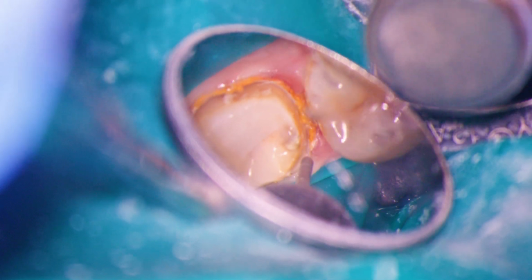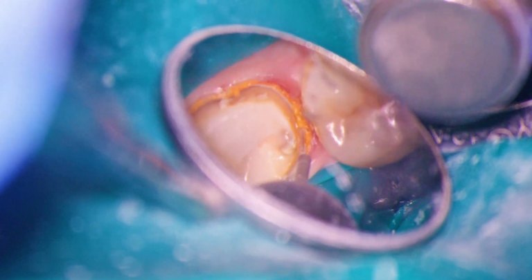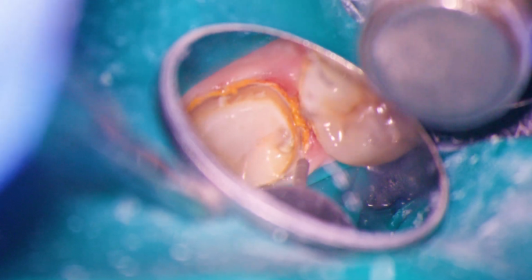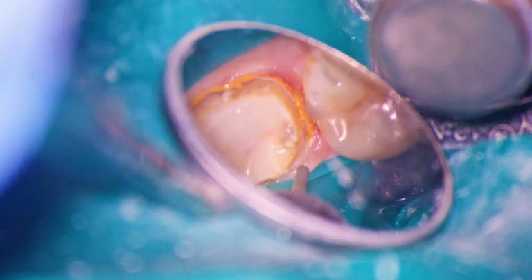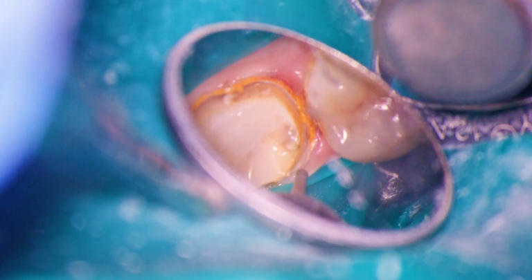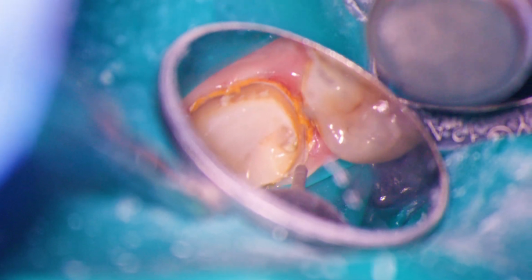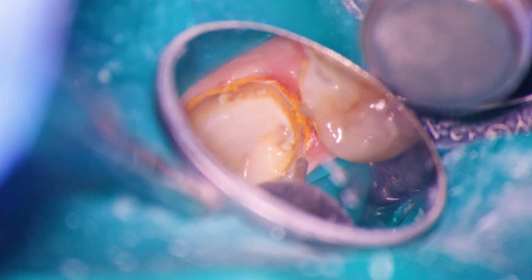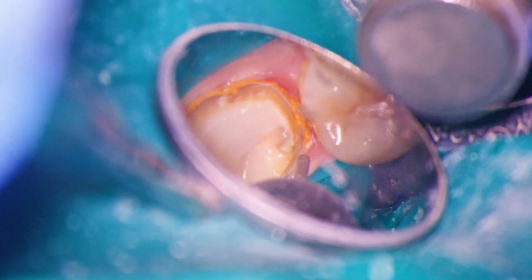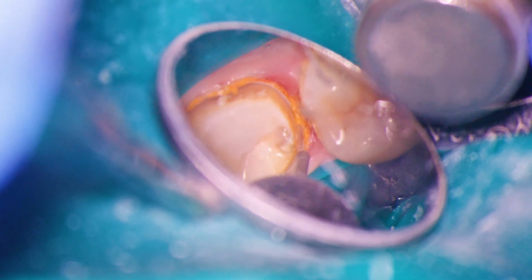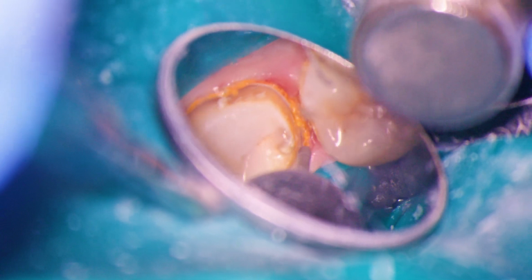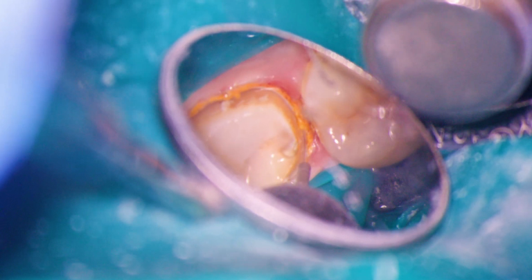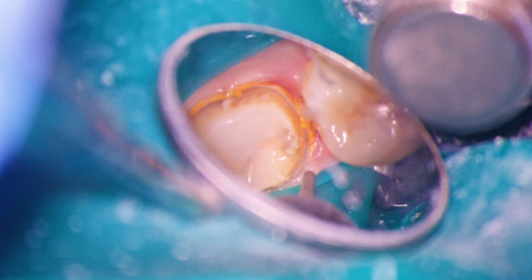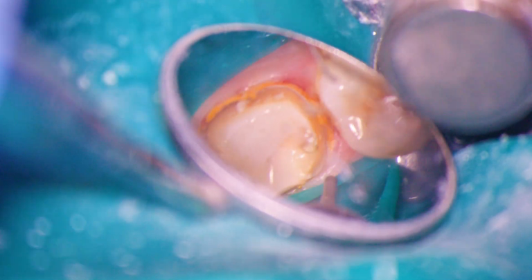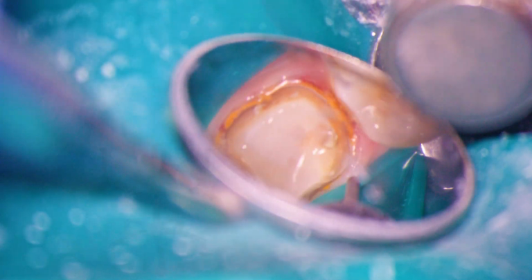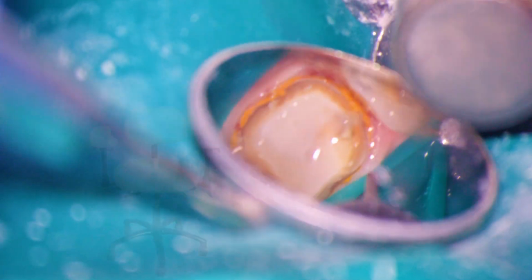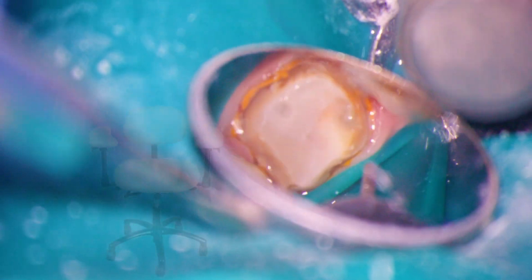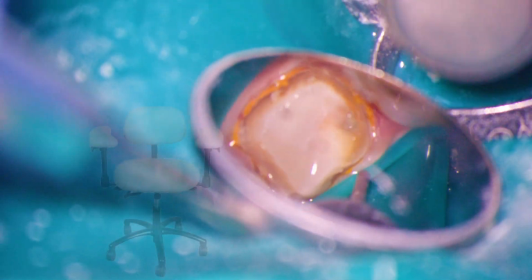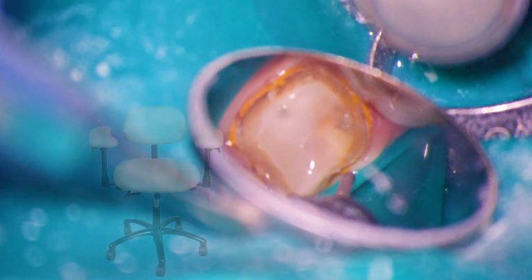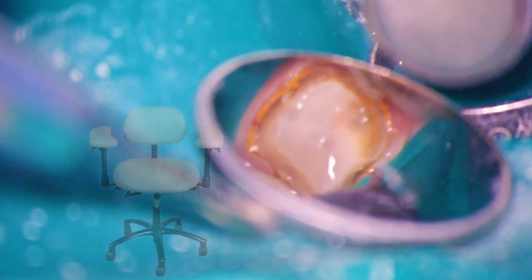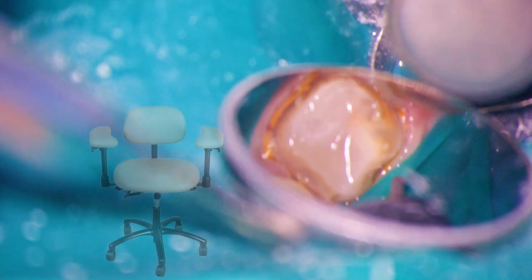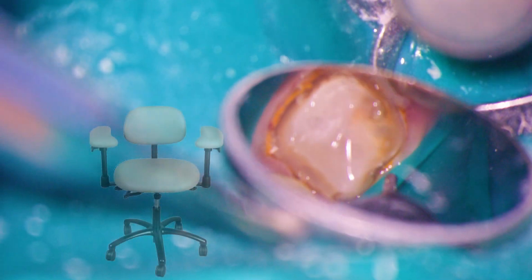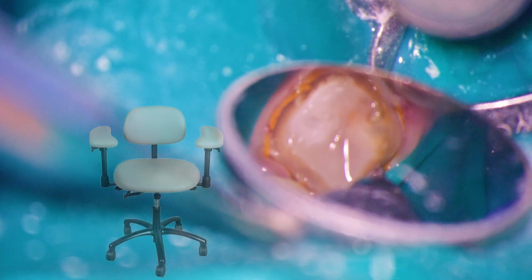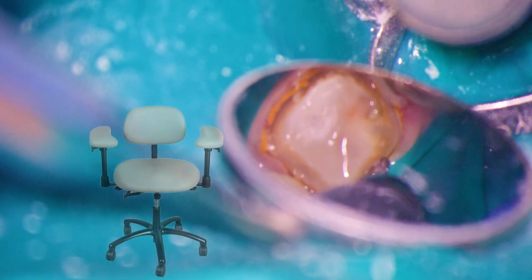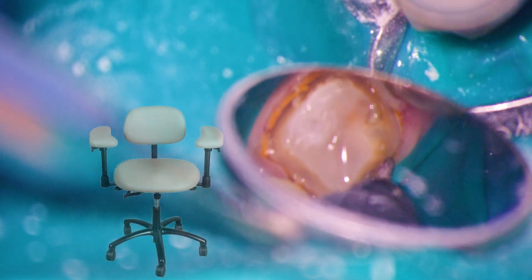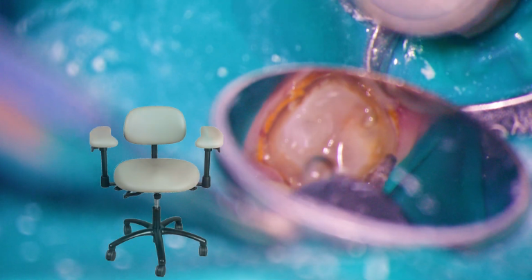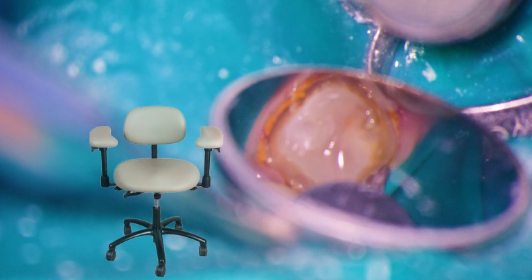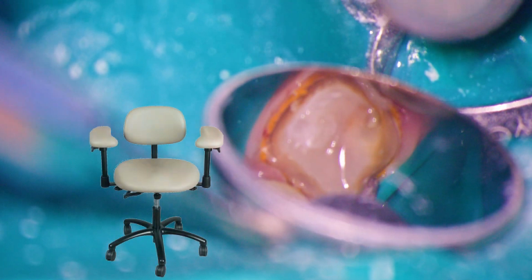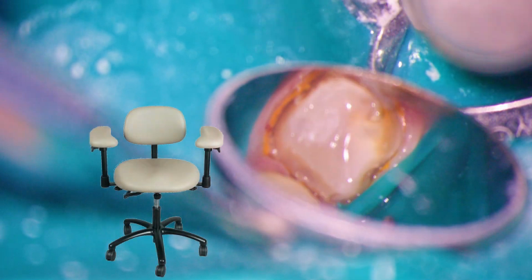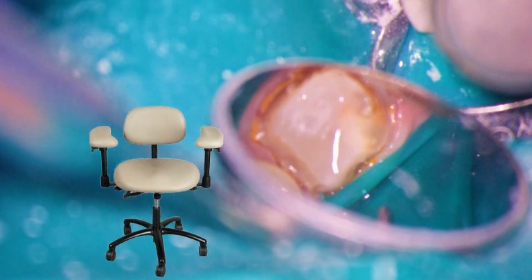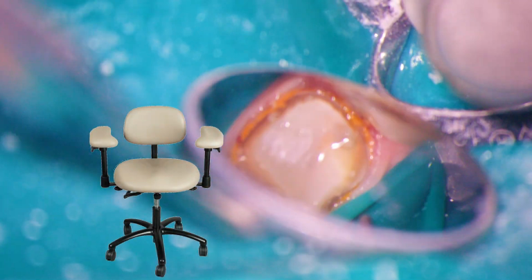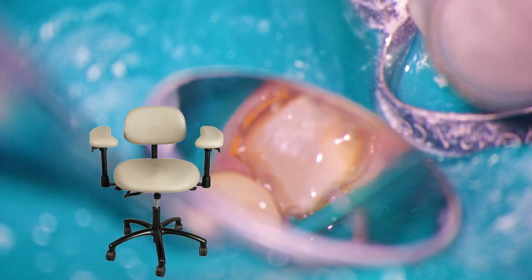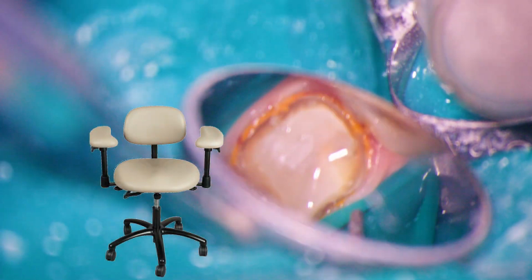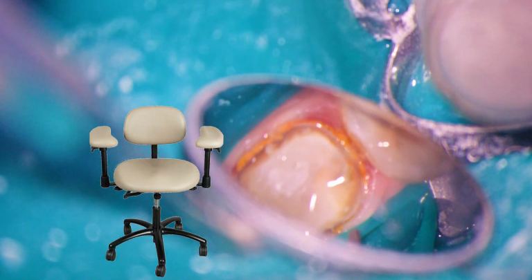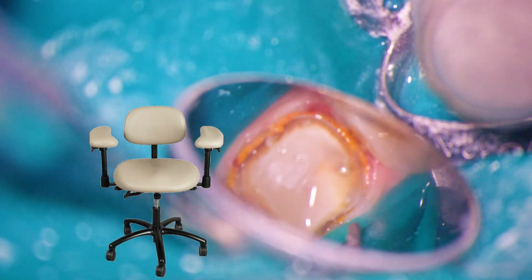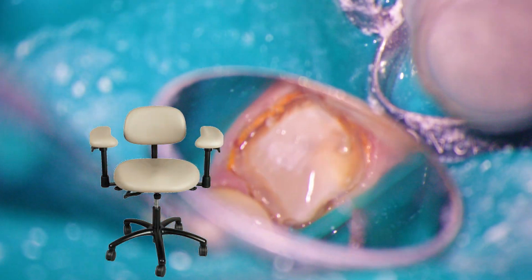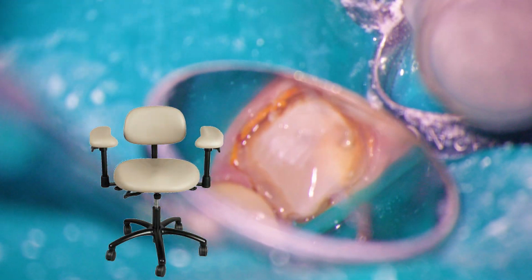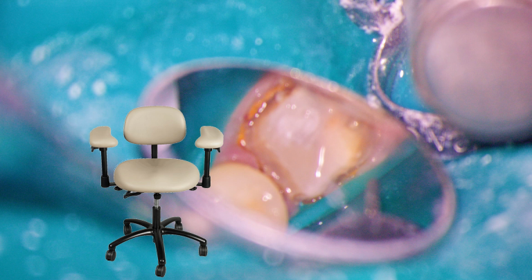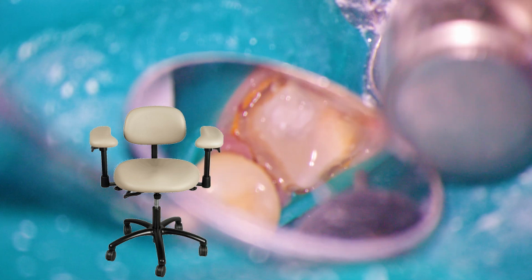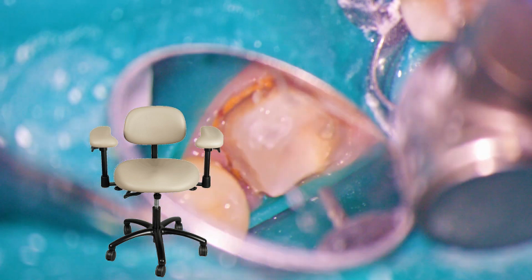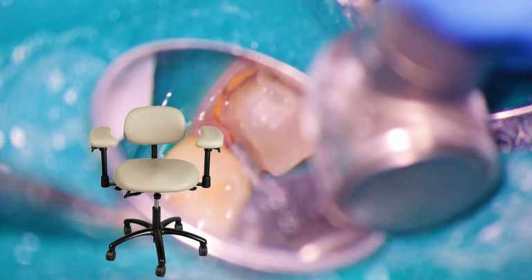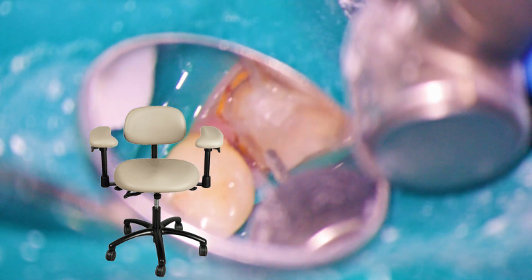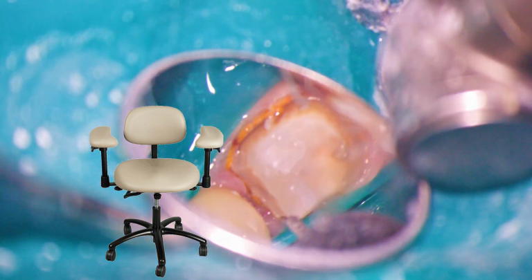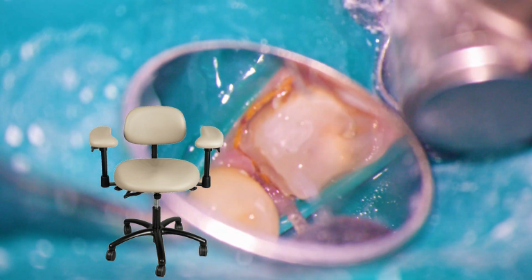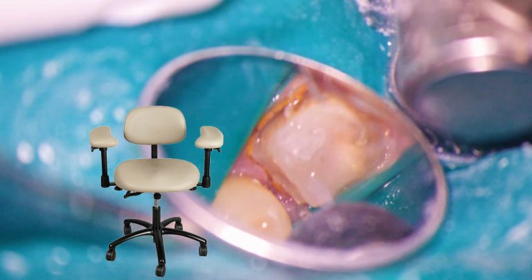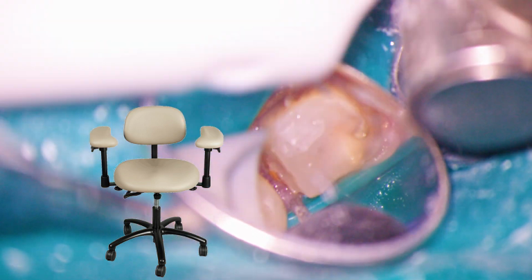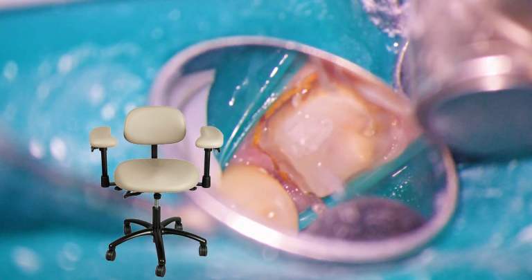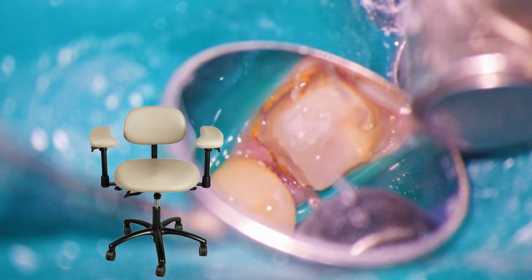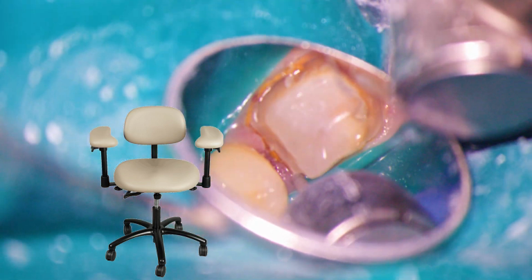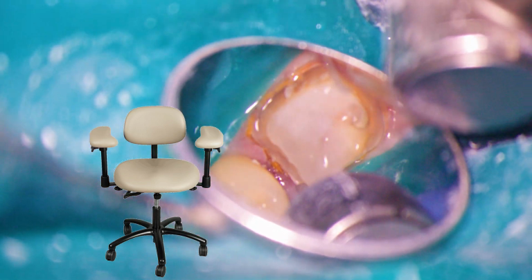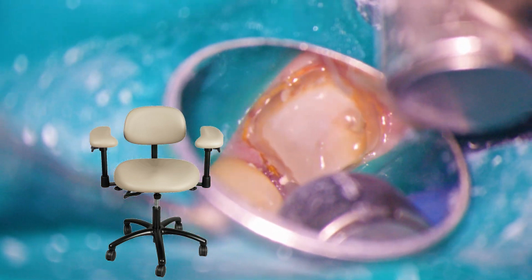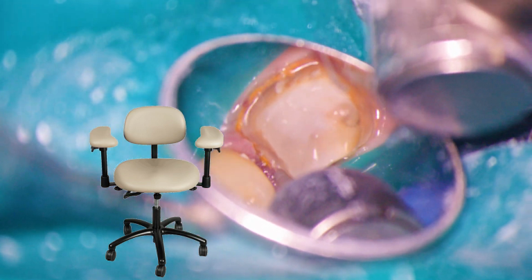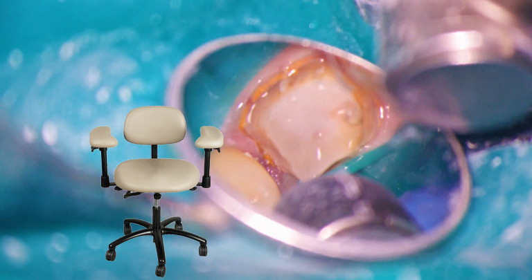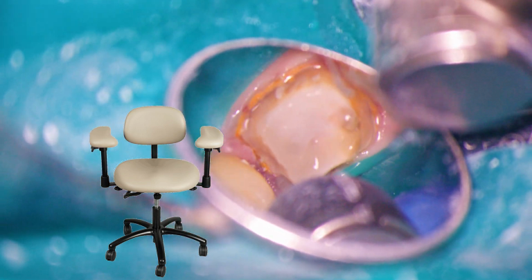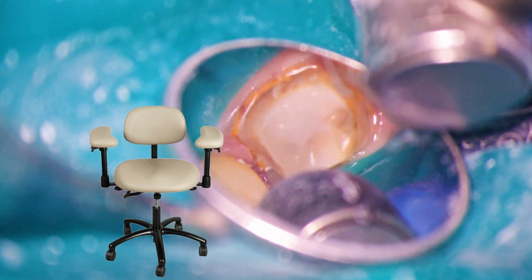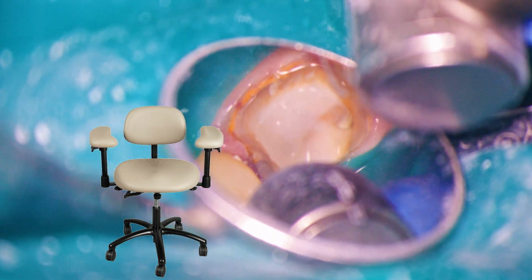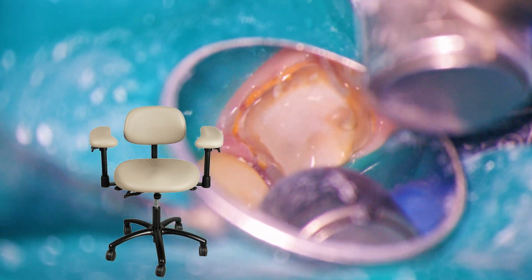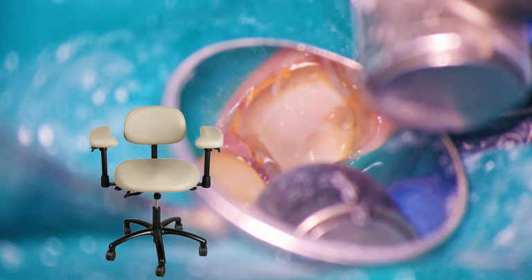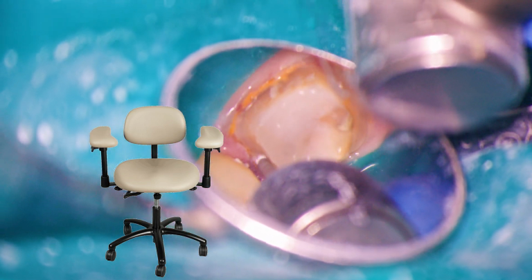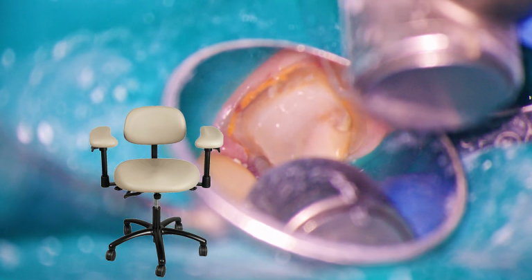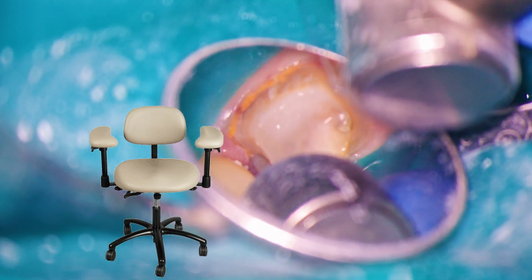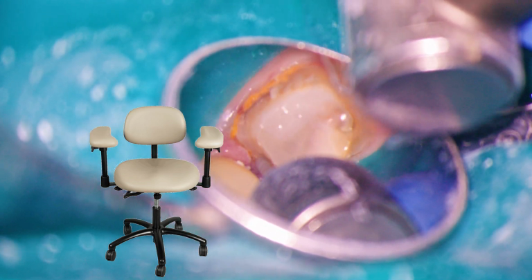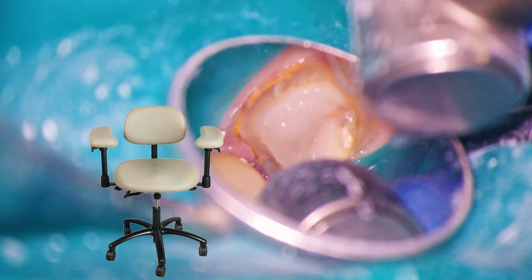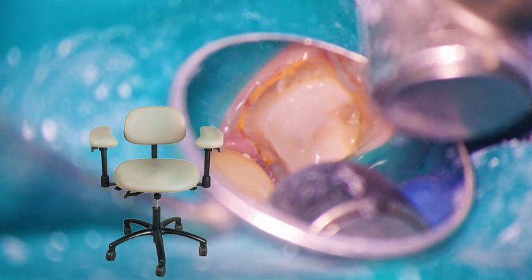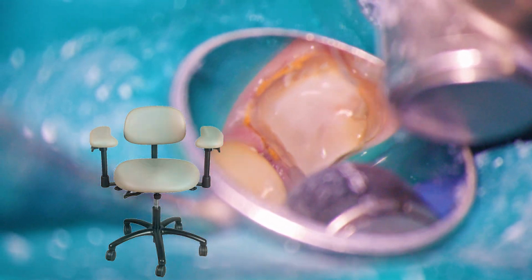We can also use a microsurgeon stool with armrests to support the gross motor joints. You may find this helps with your precision when working at higher magnifications.